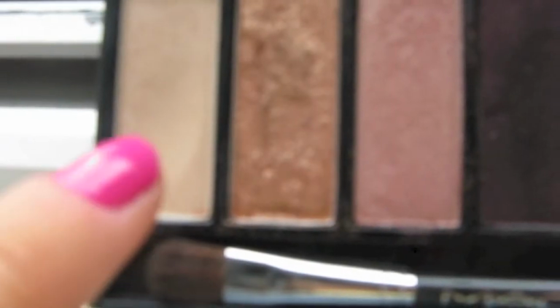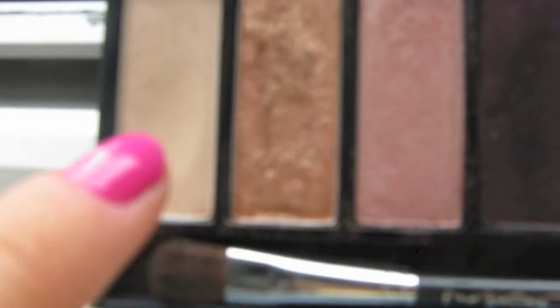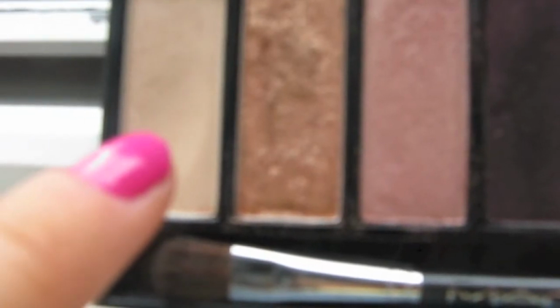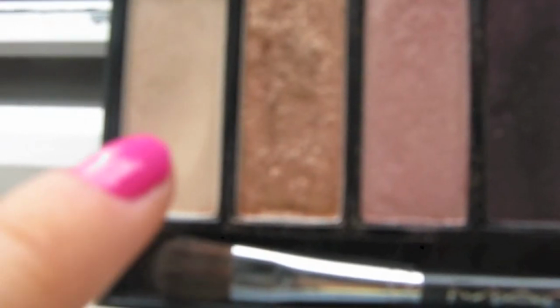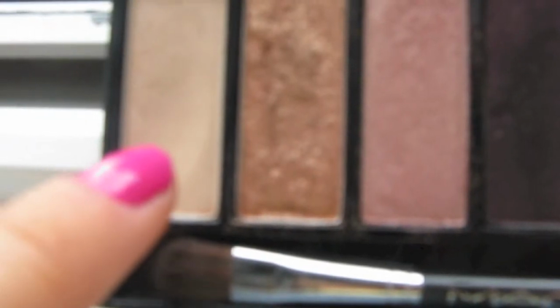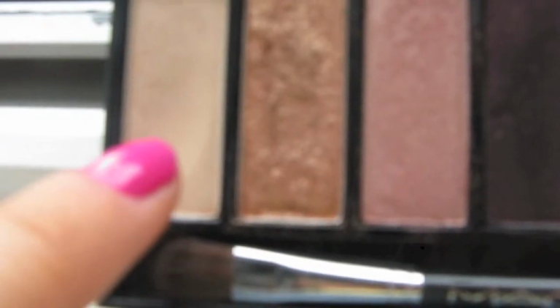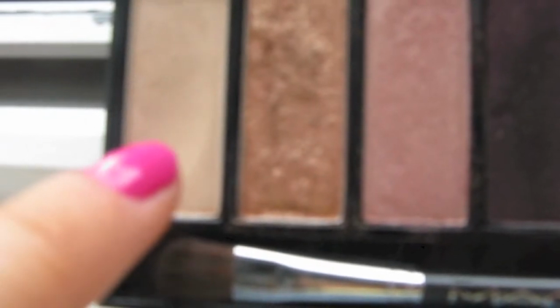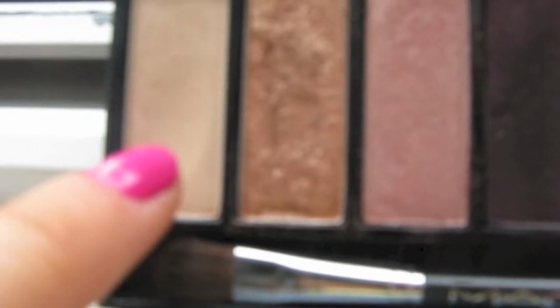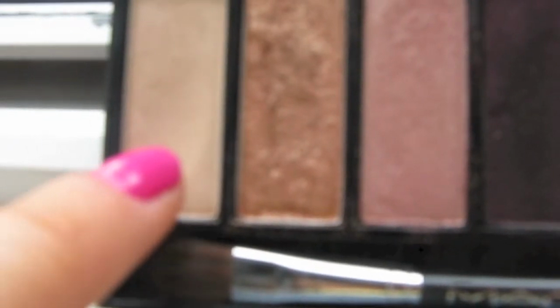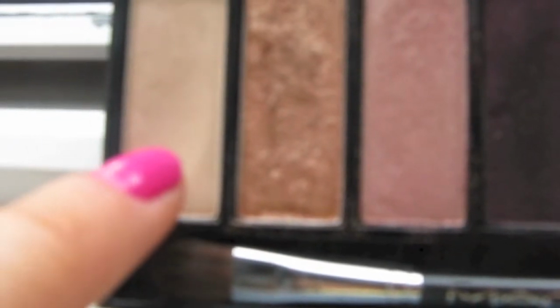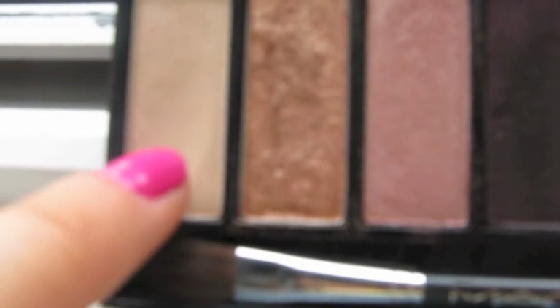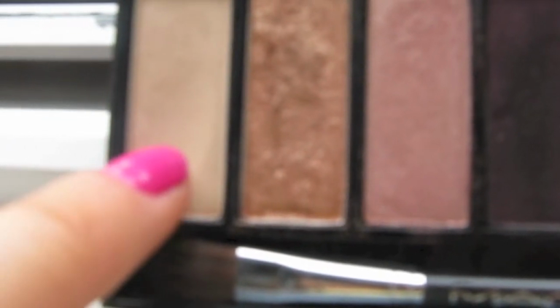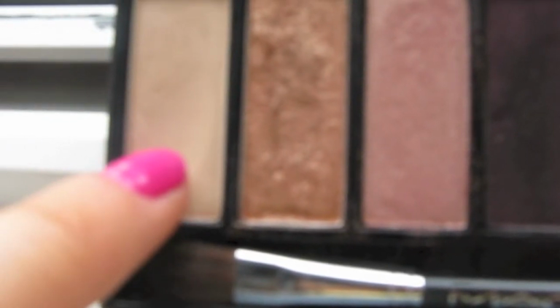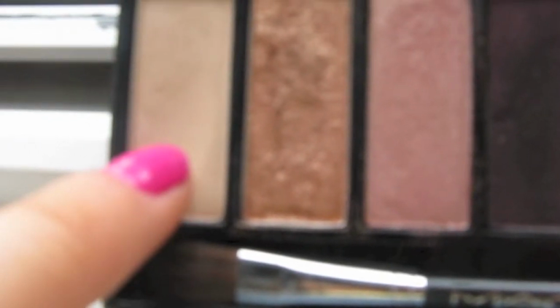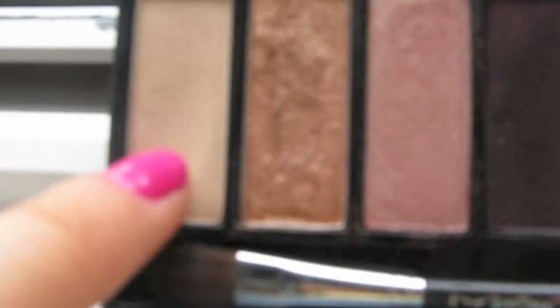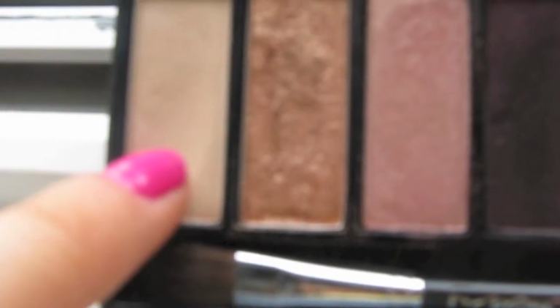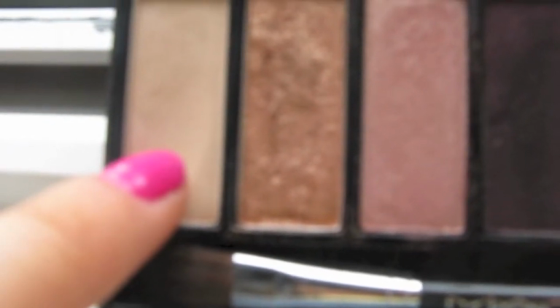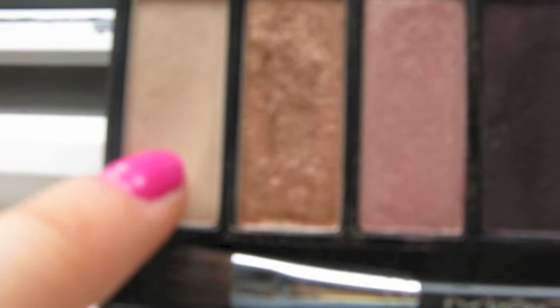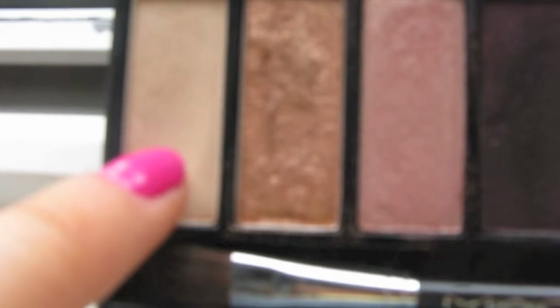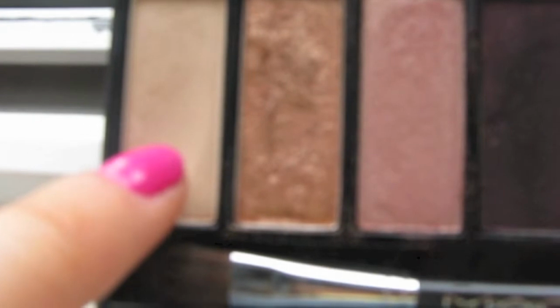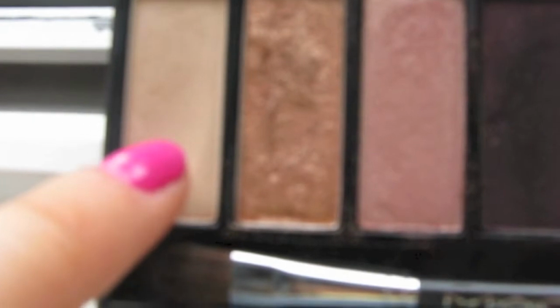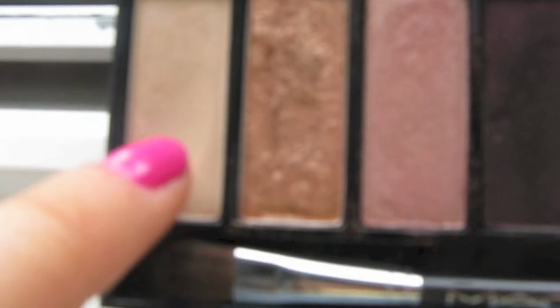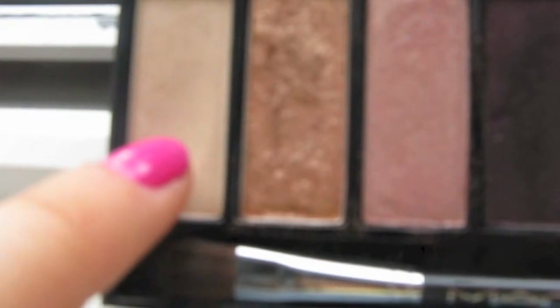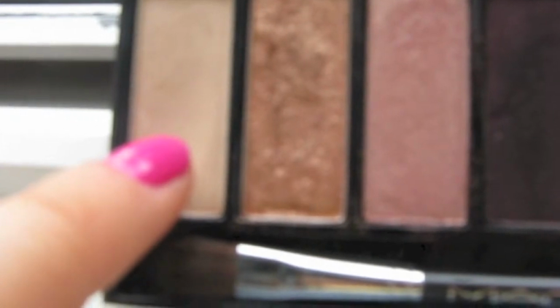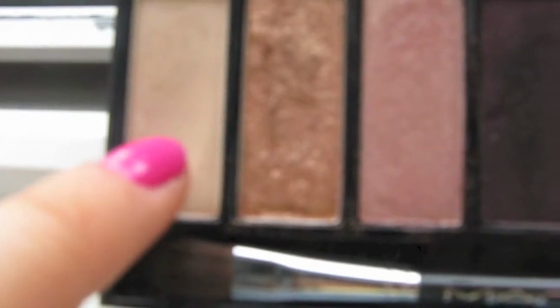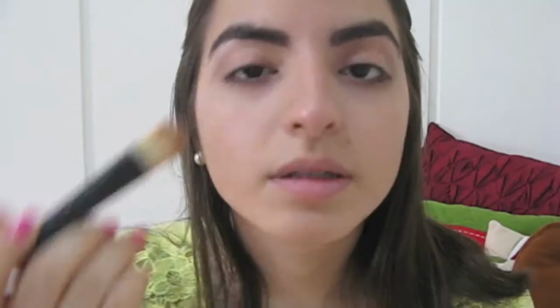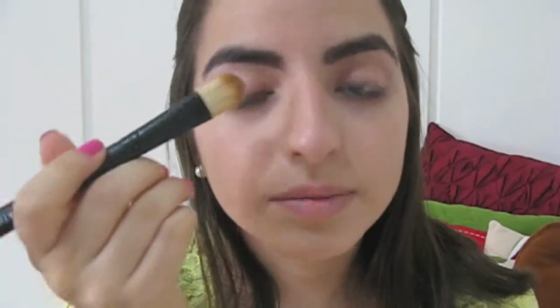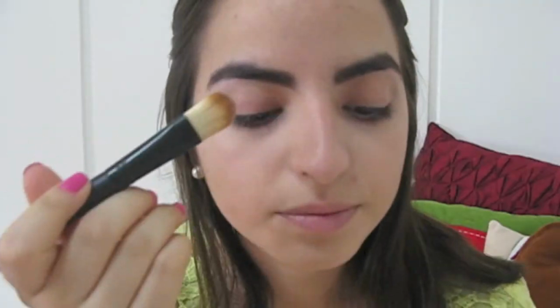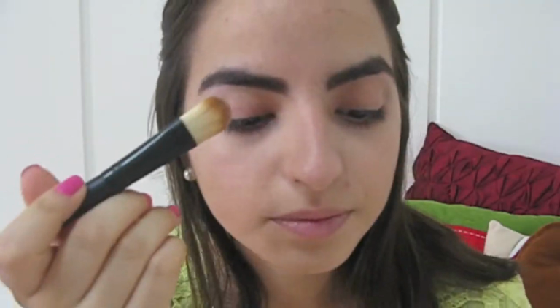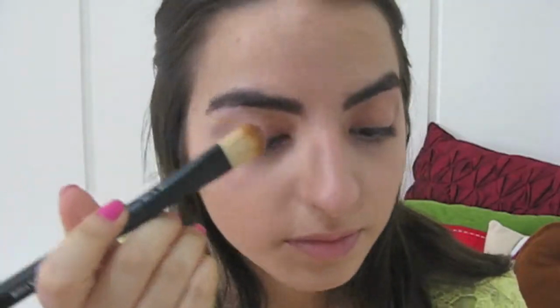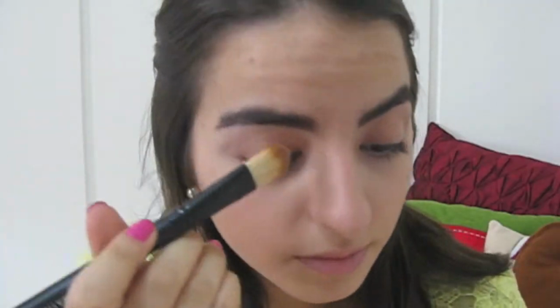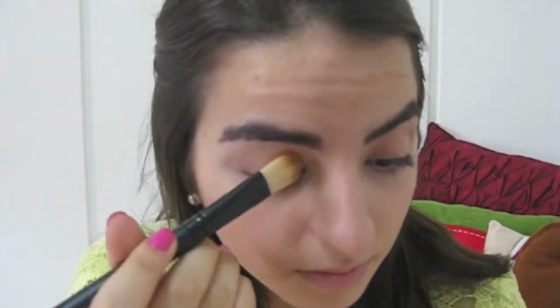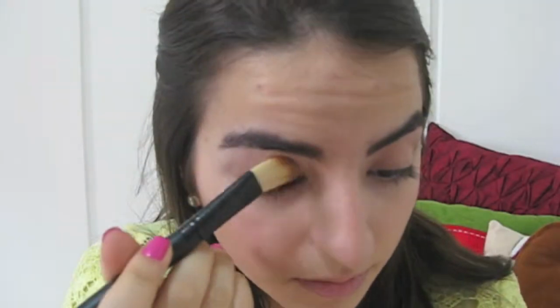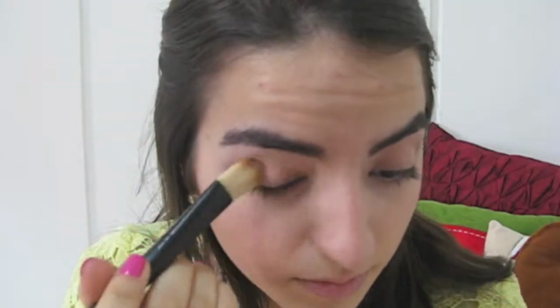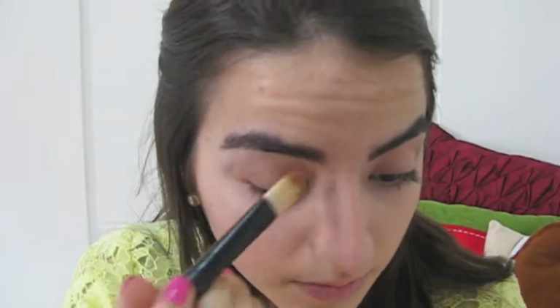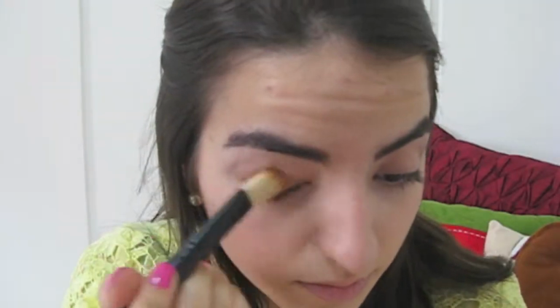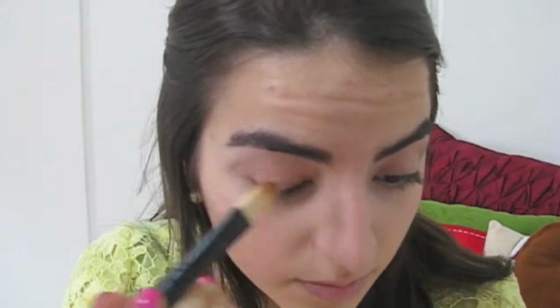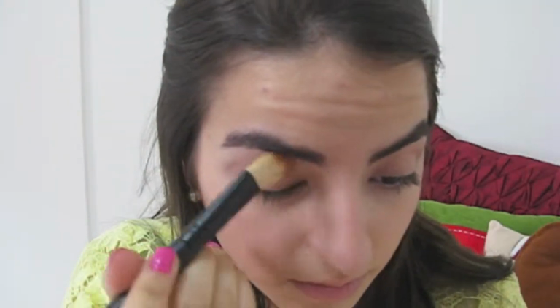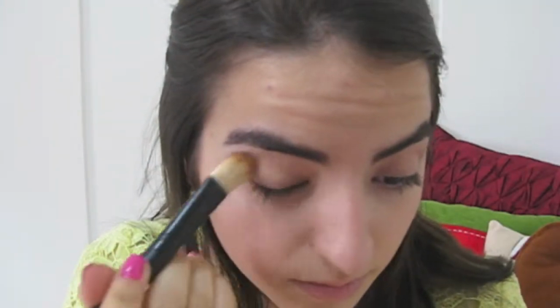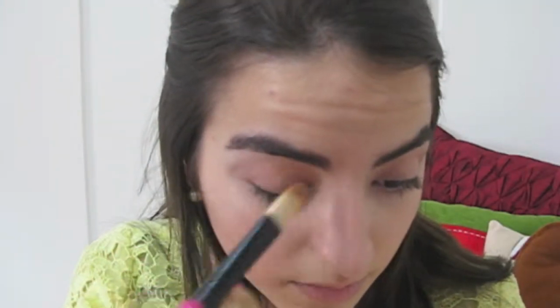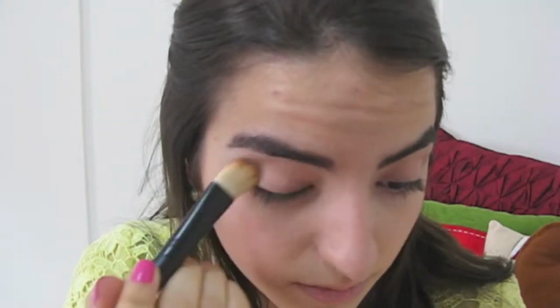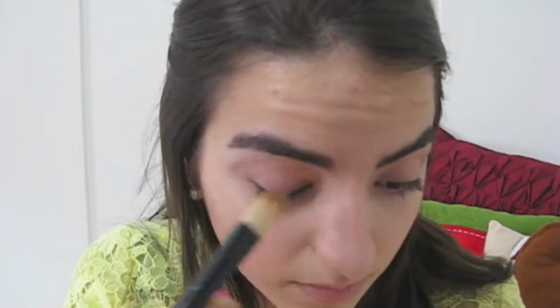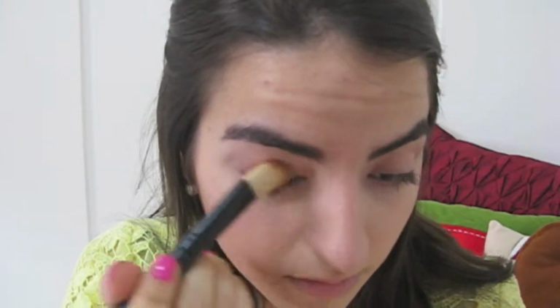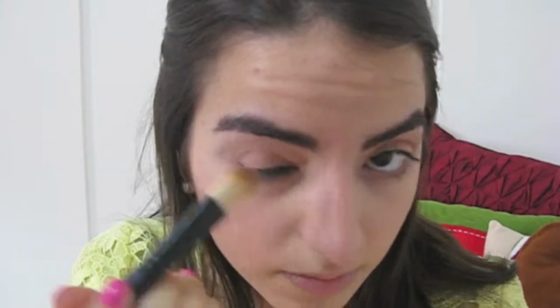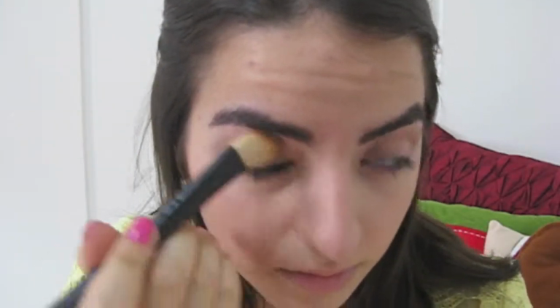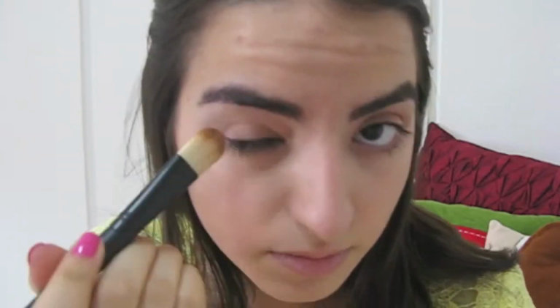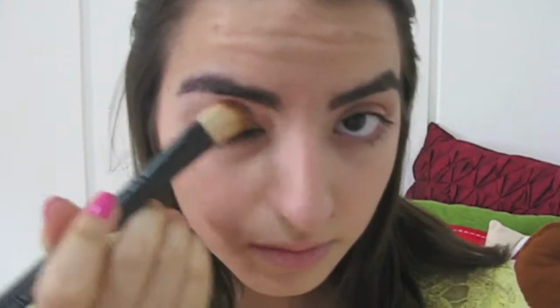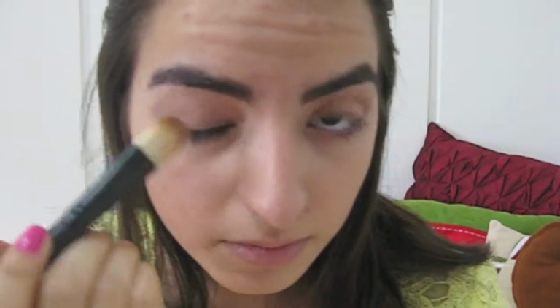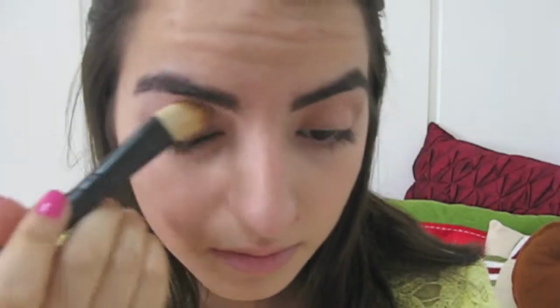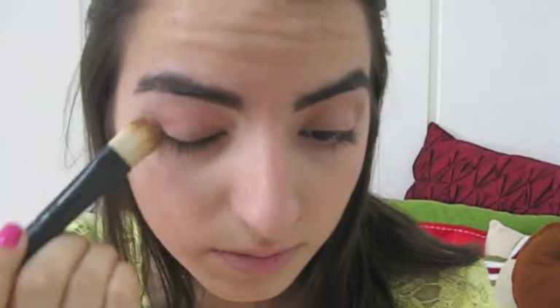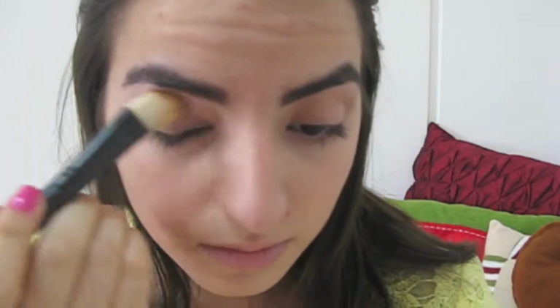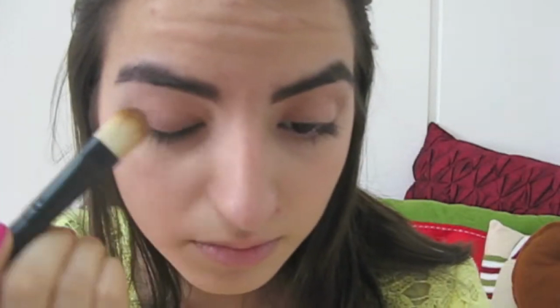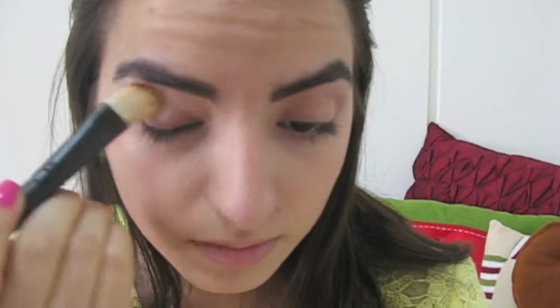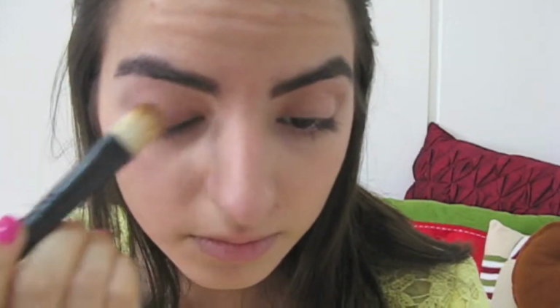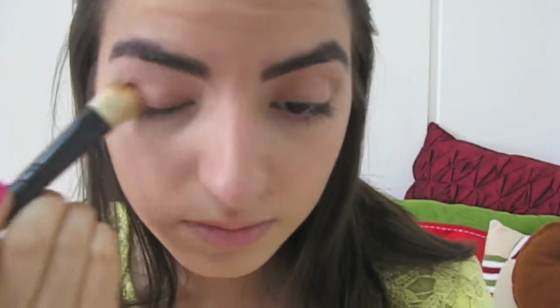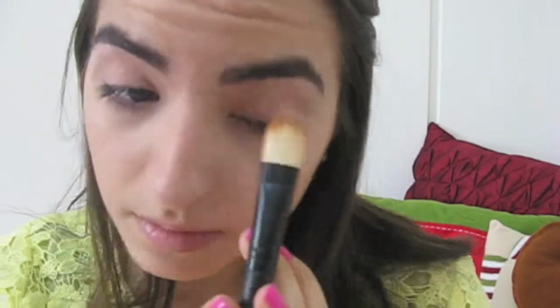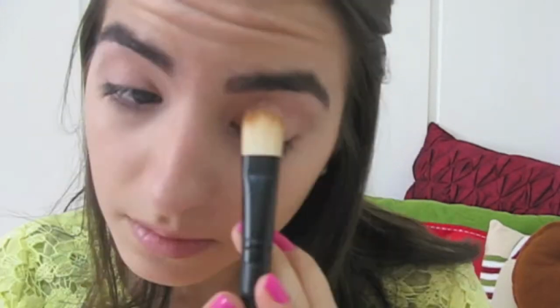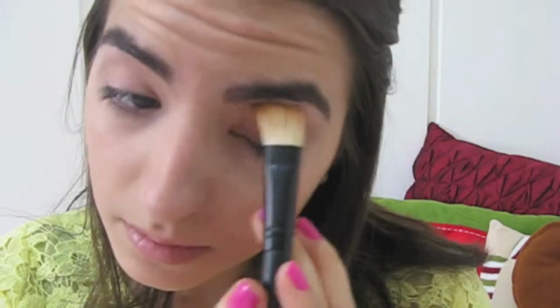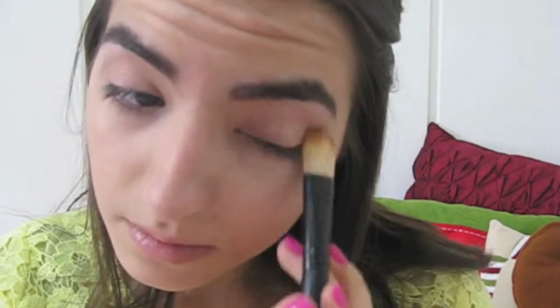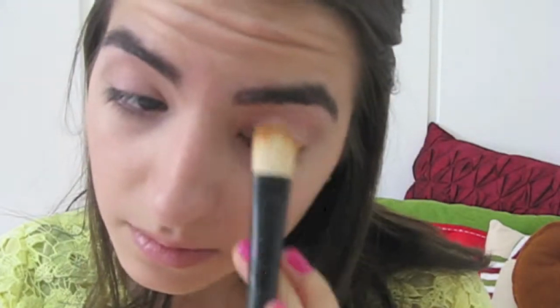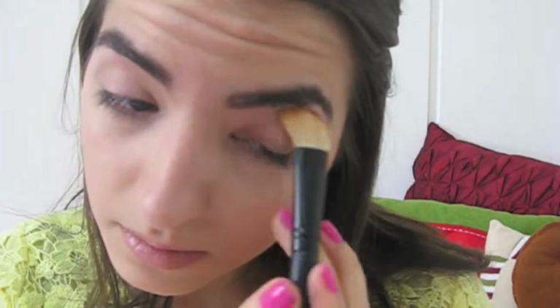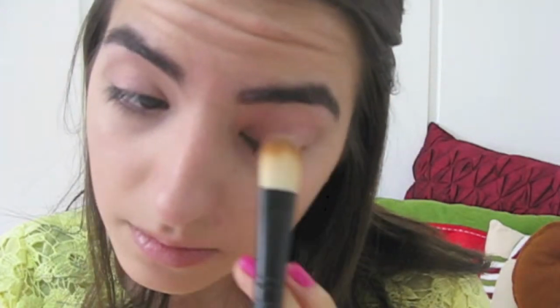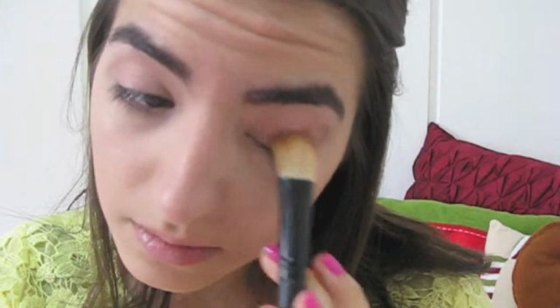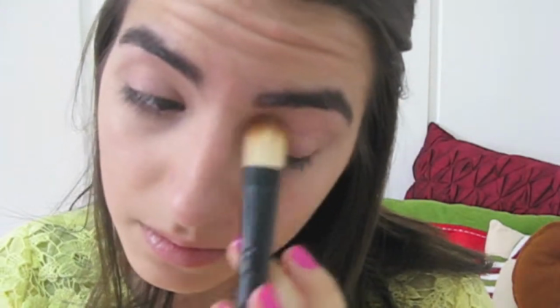As a base for my eyes, I'm using MAC's Brule Eyeshadow and applying it to my whole crease and lid.